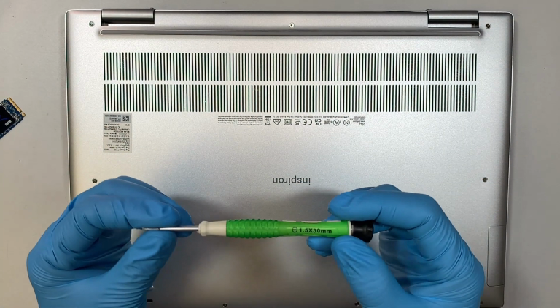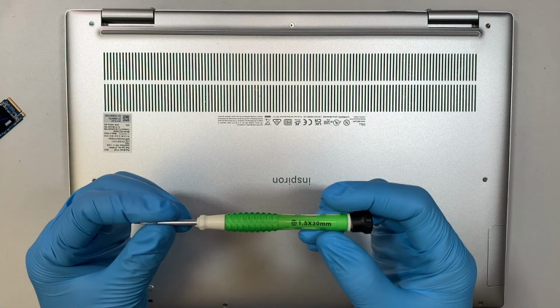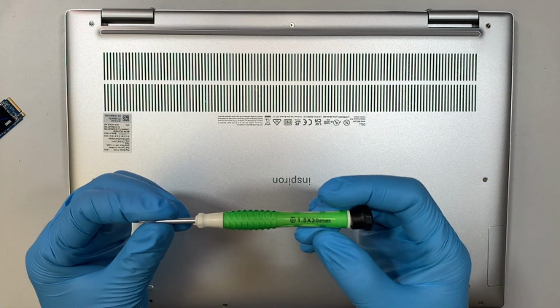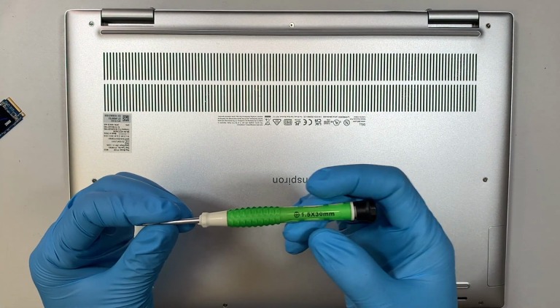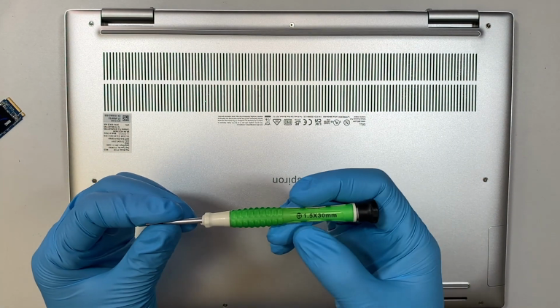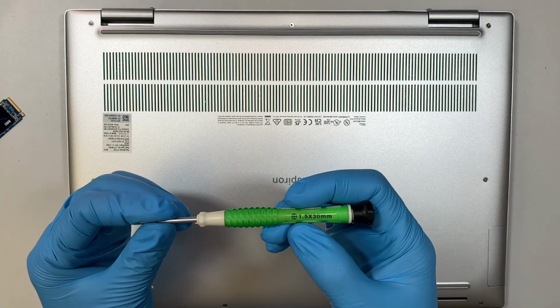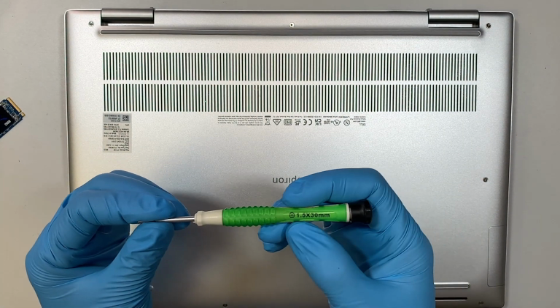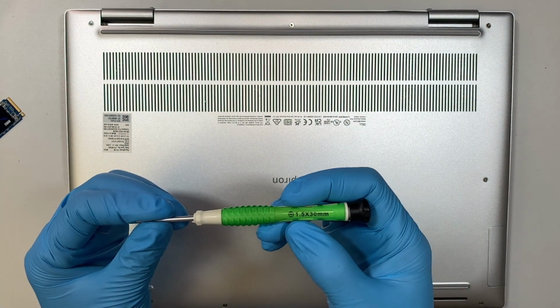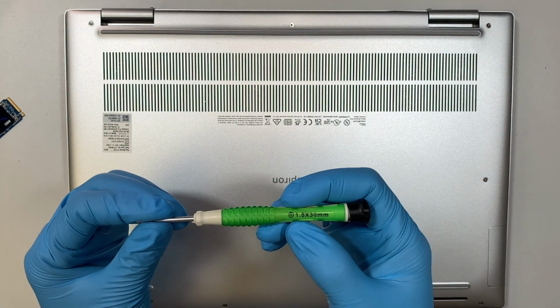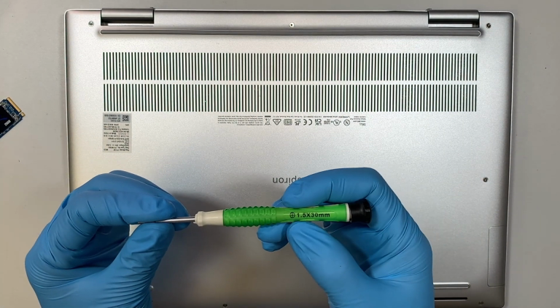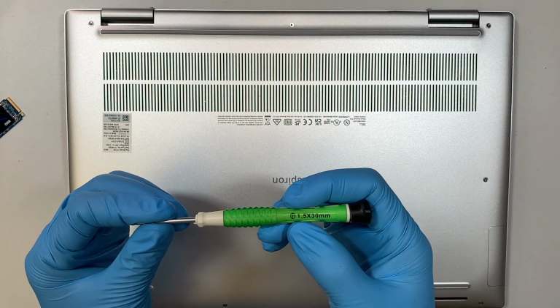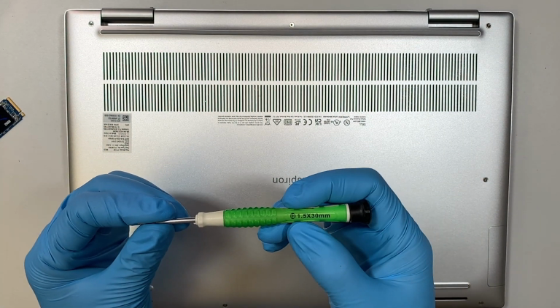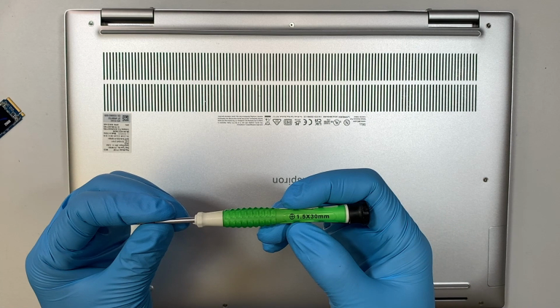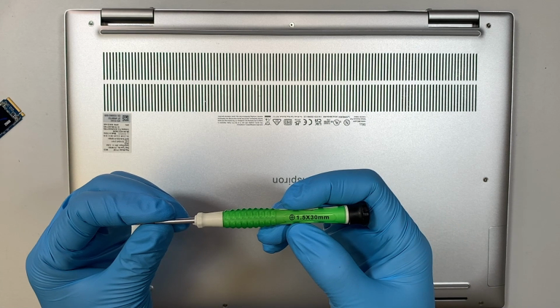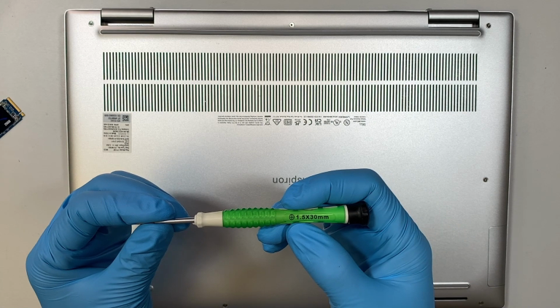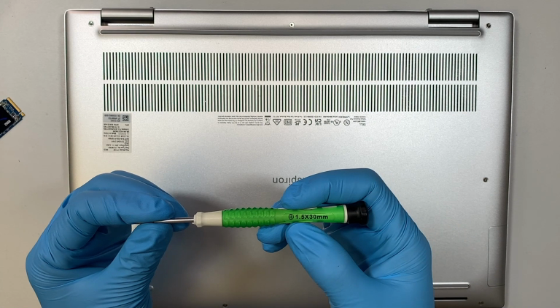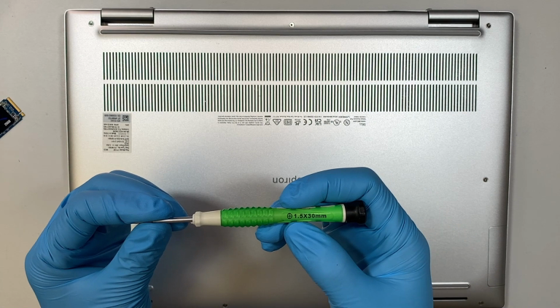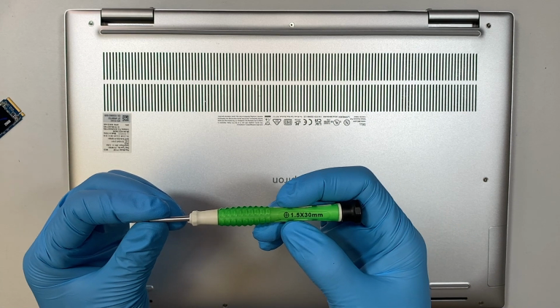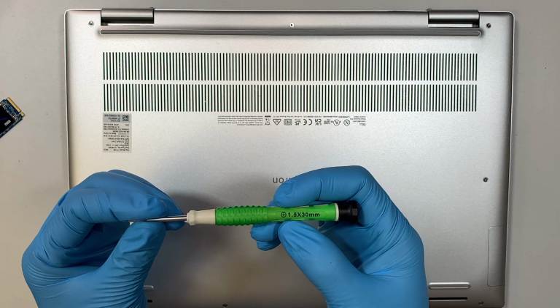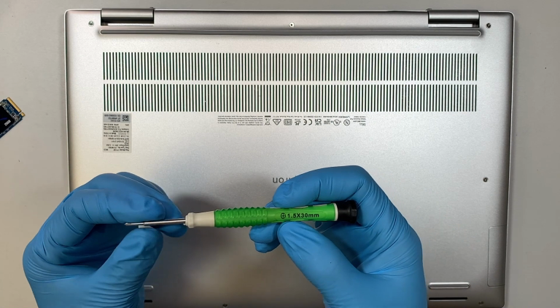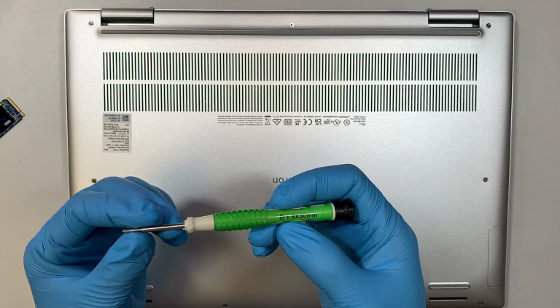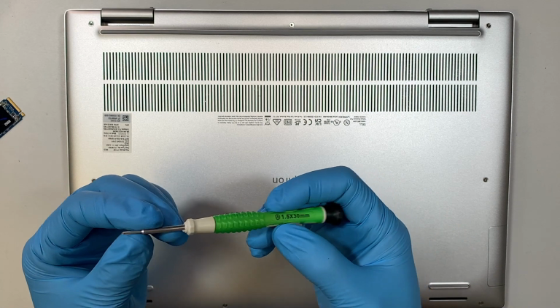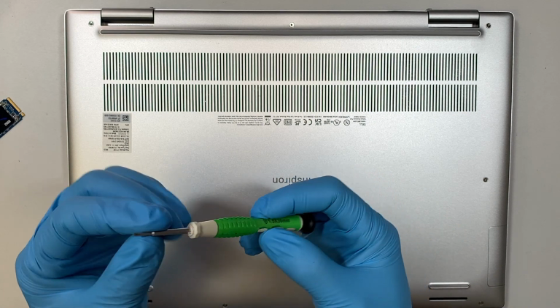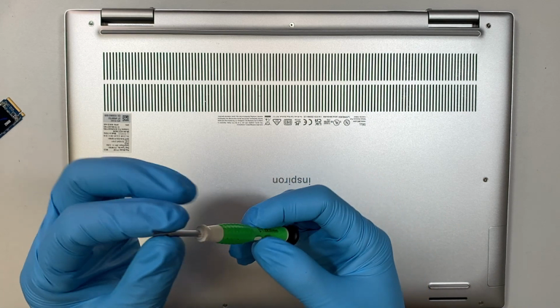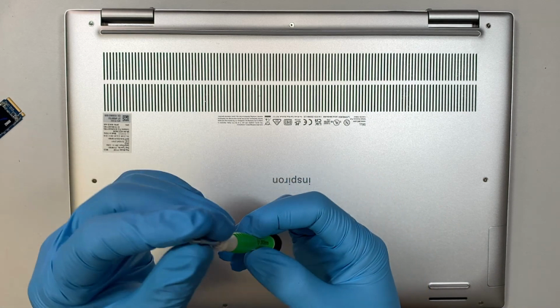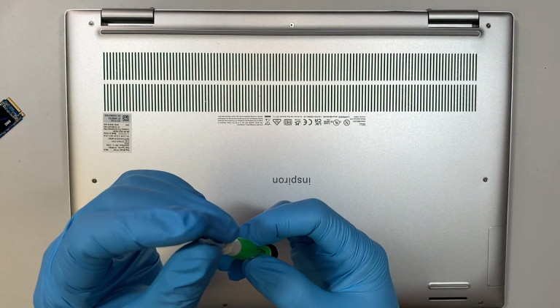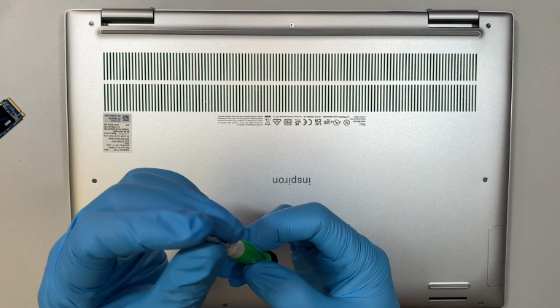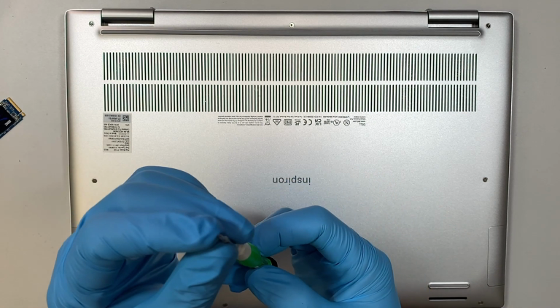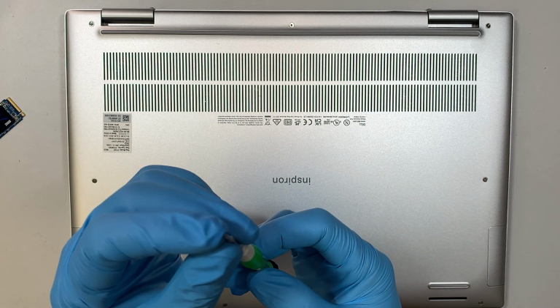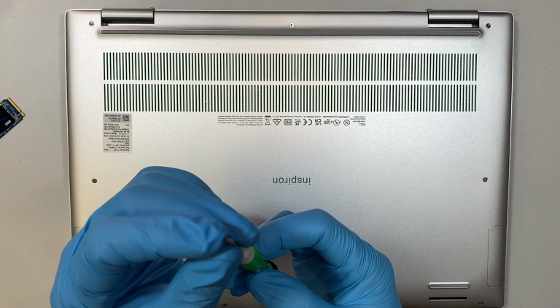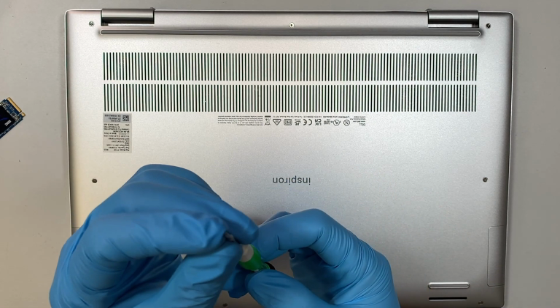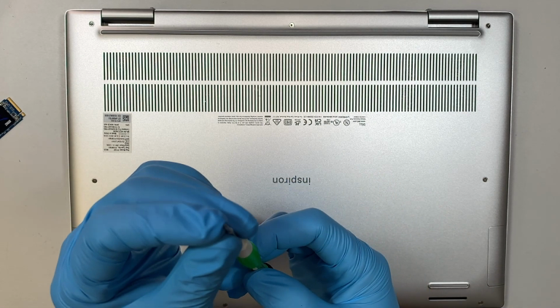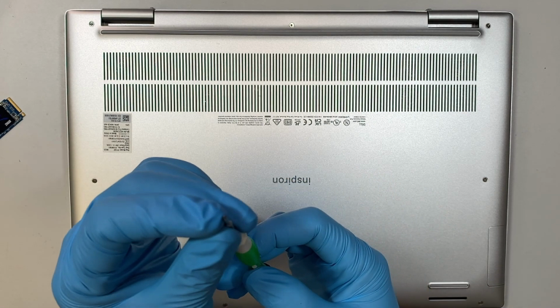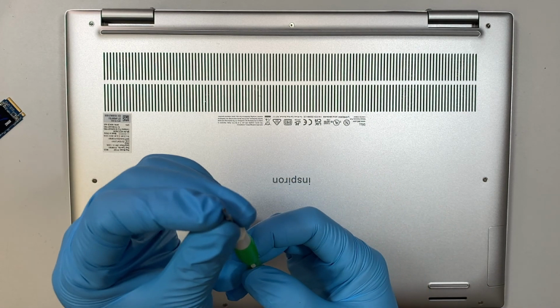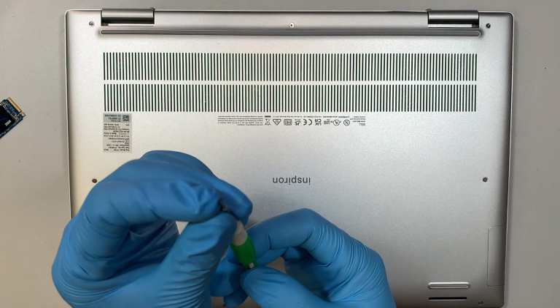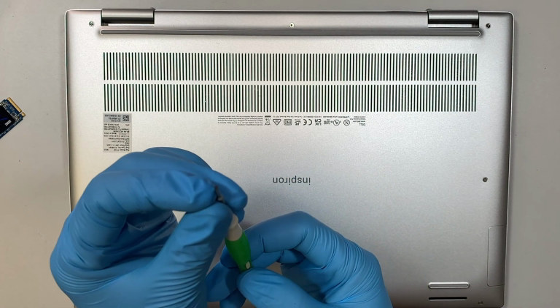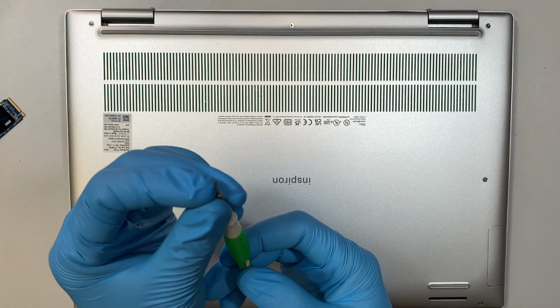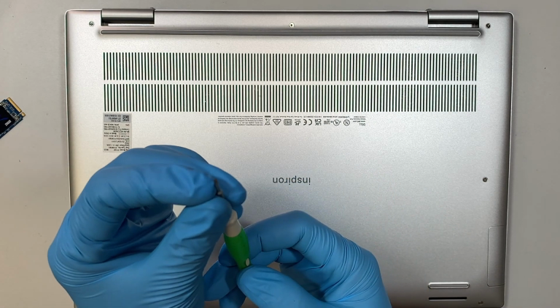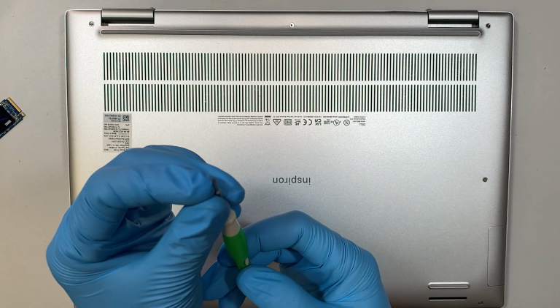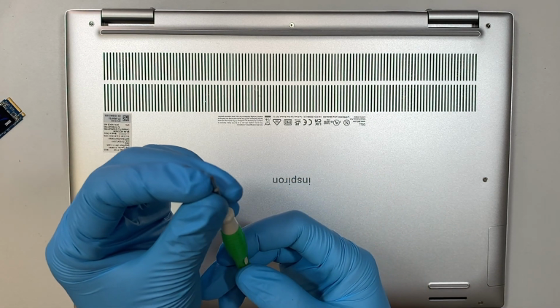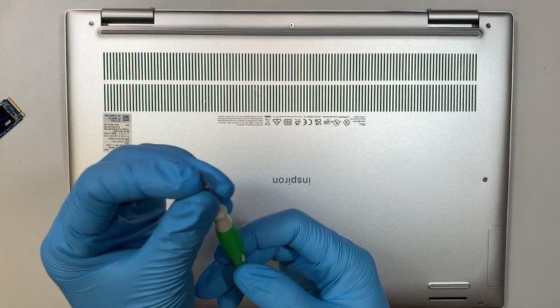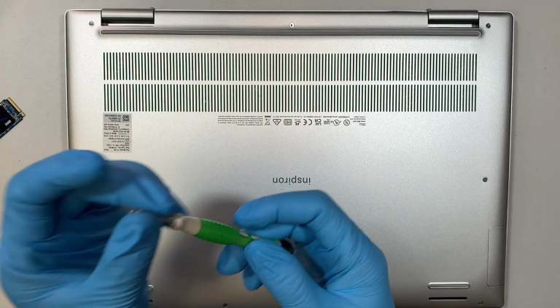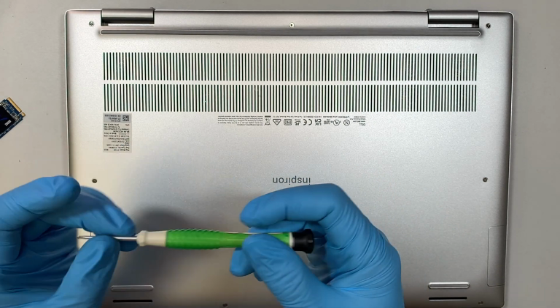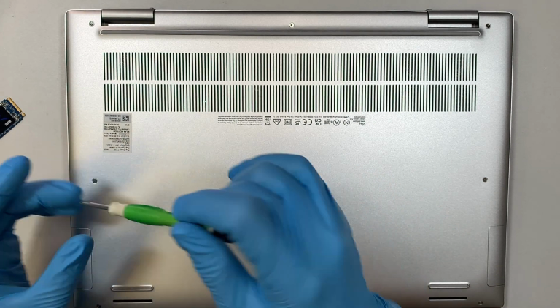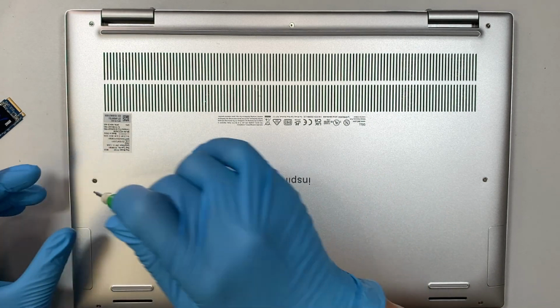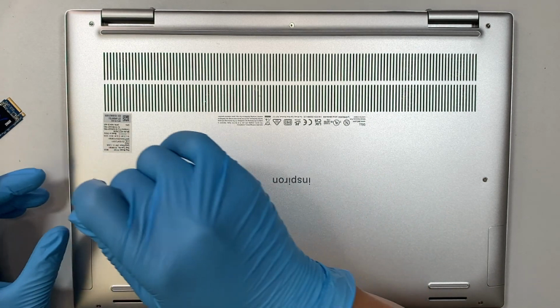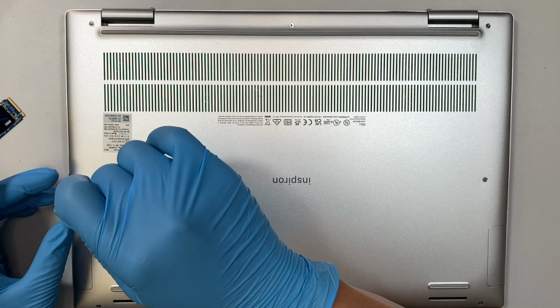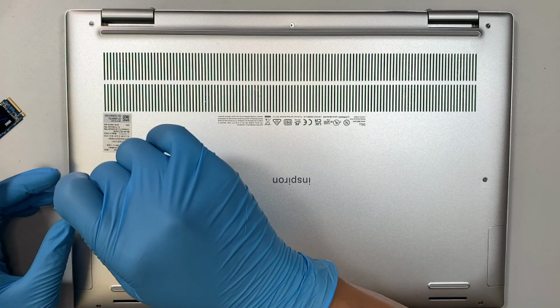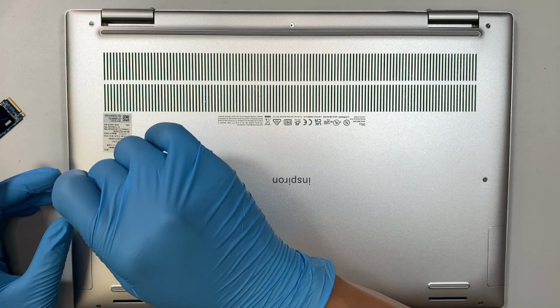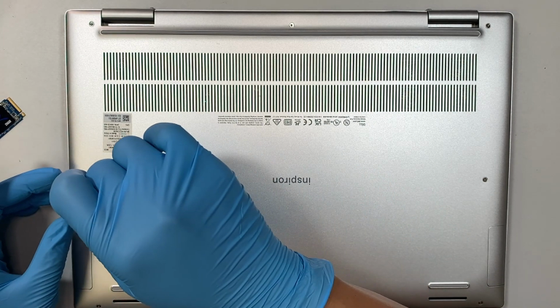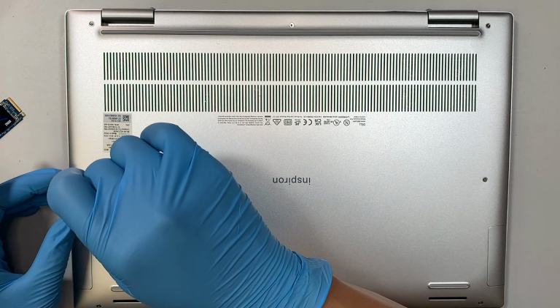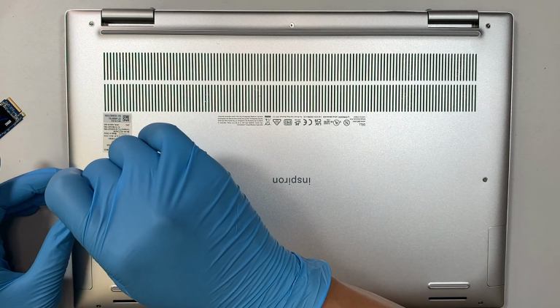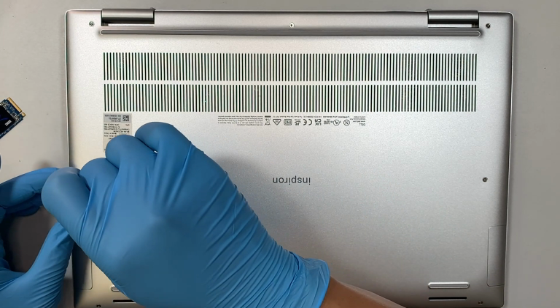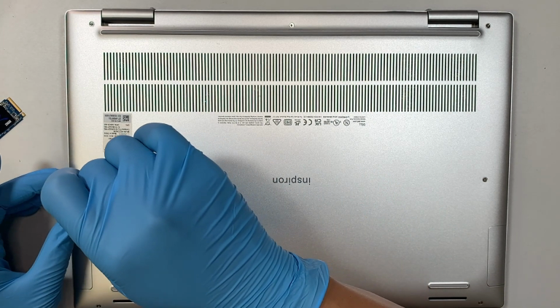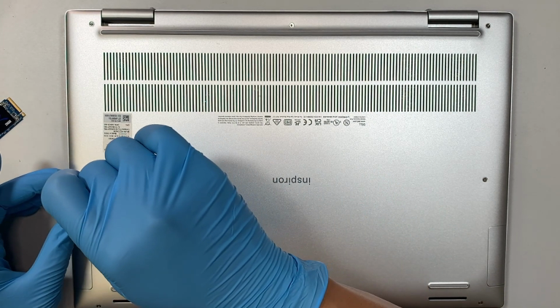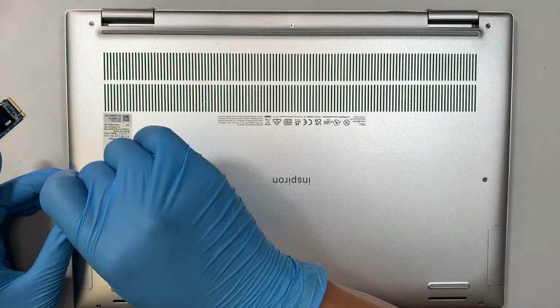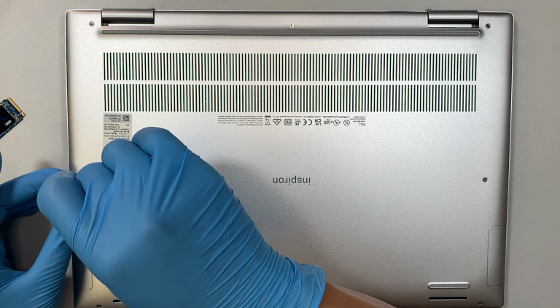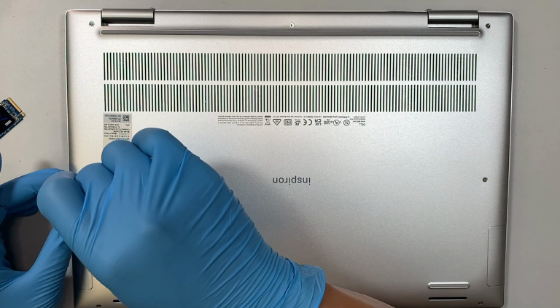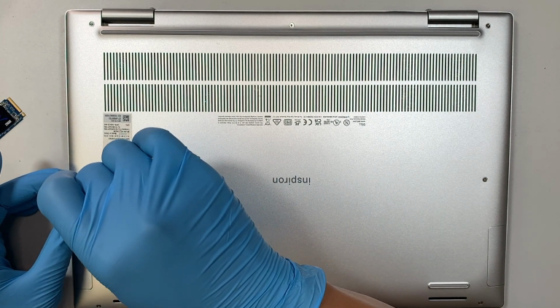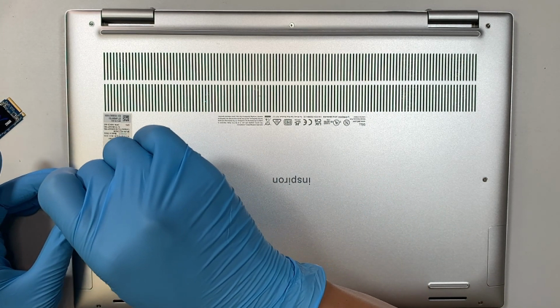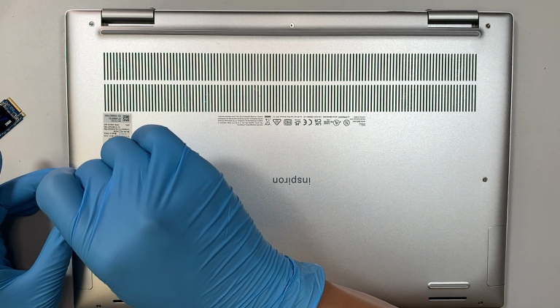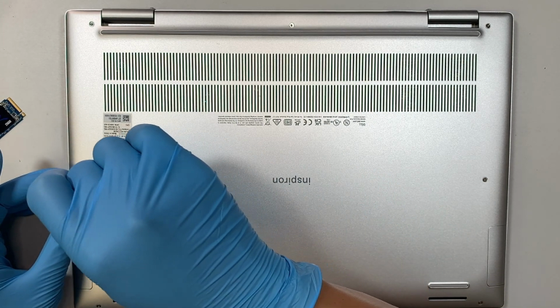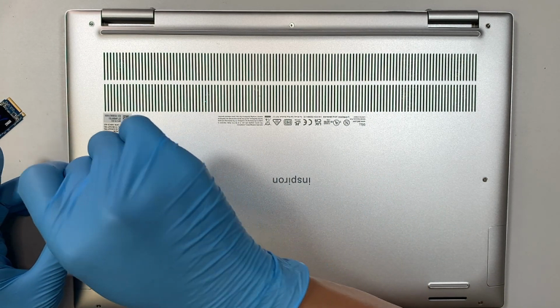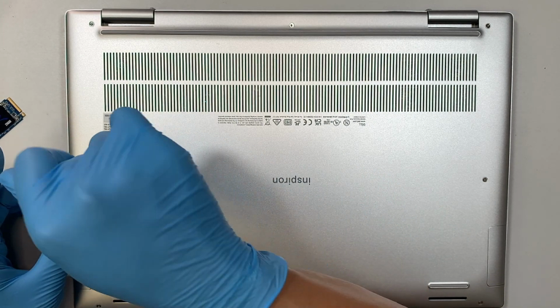I'll be using a Phillips screwdriver — this is a 1.5, a really tiny little Phillips. Let's go ahead and start removing the screws.